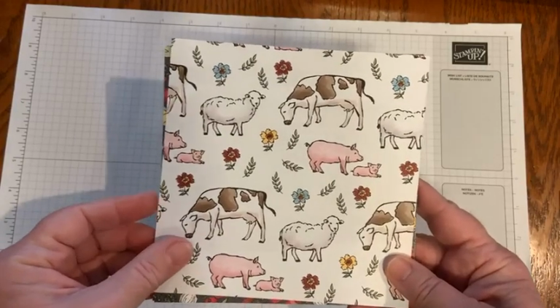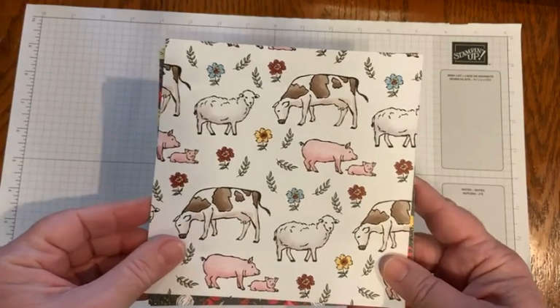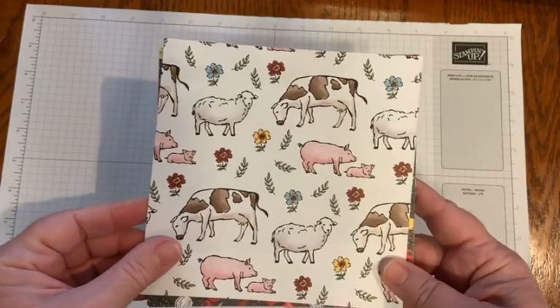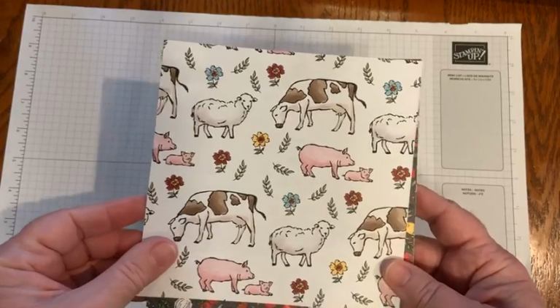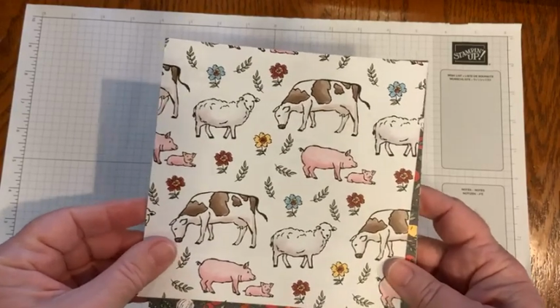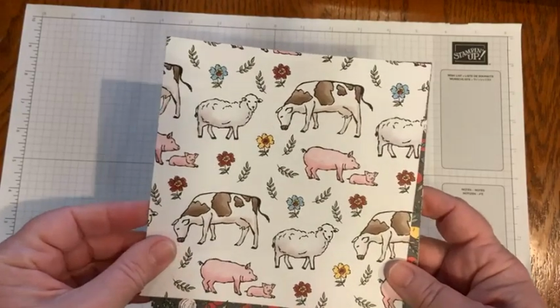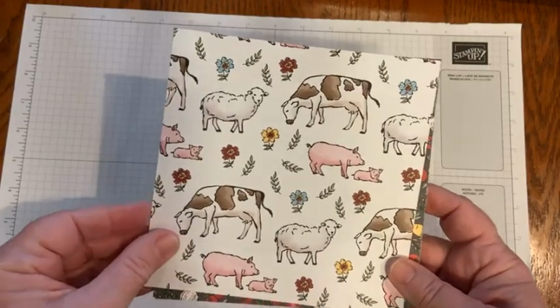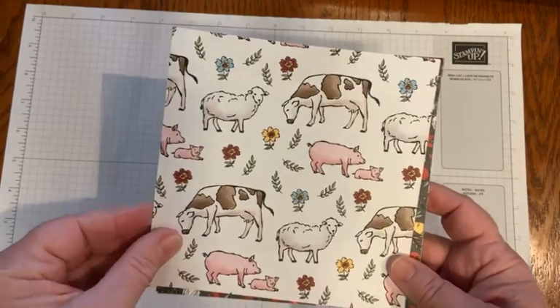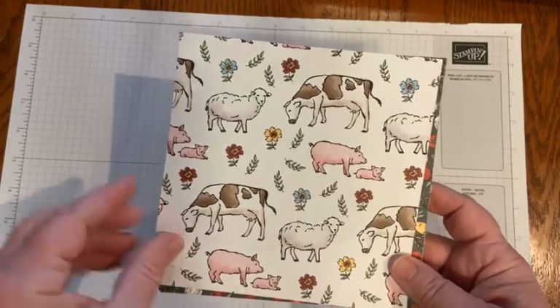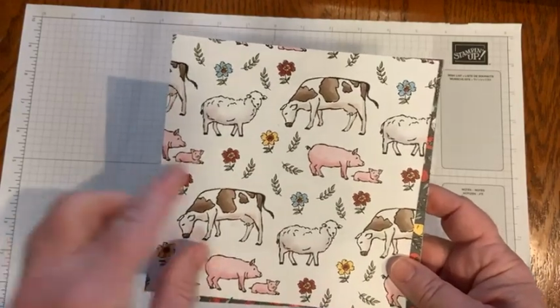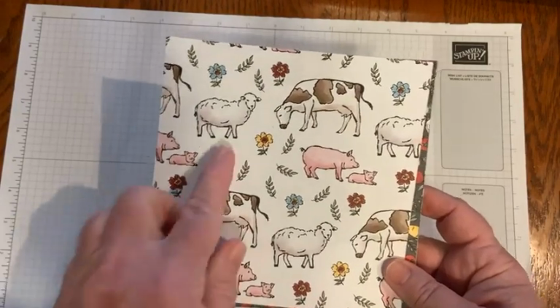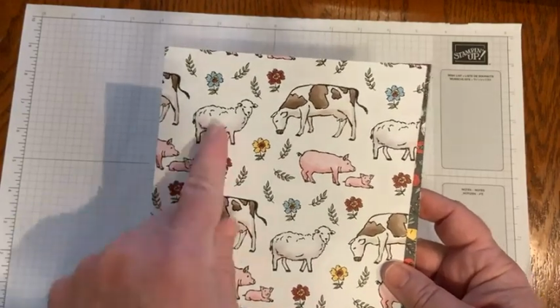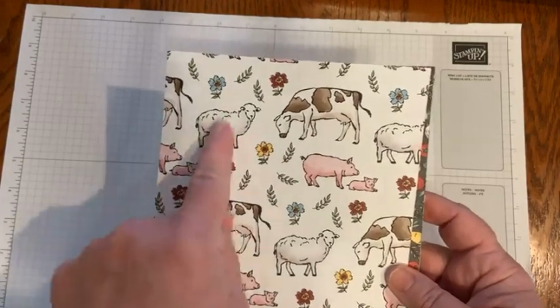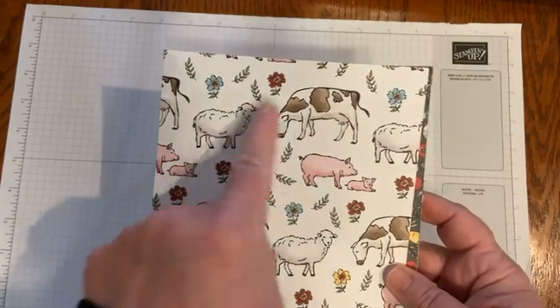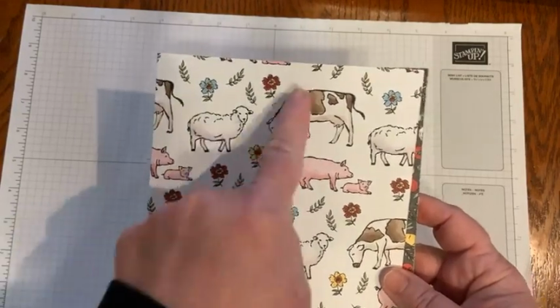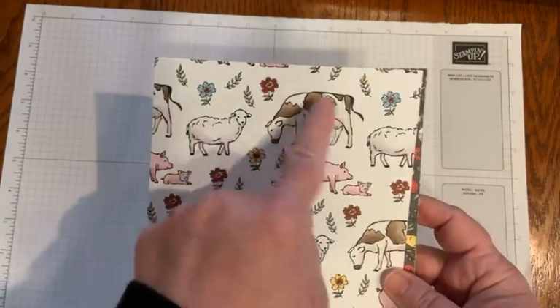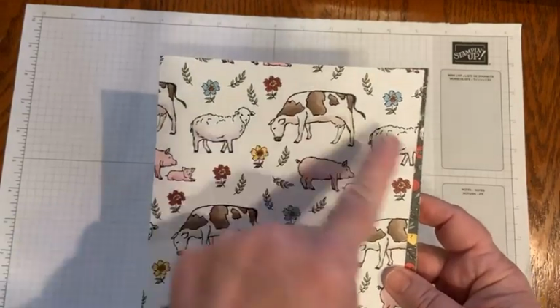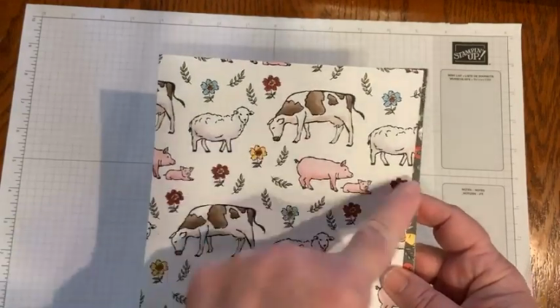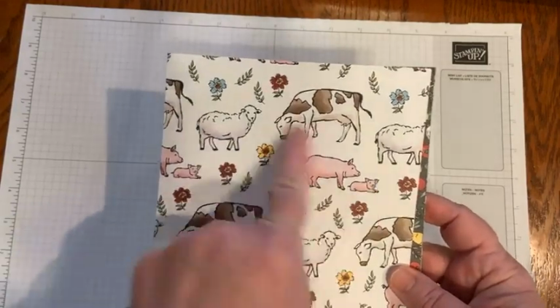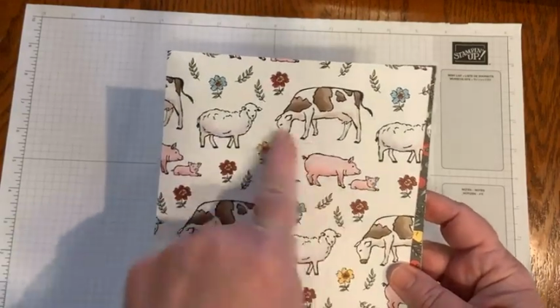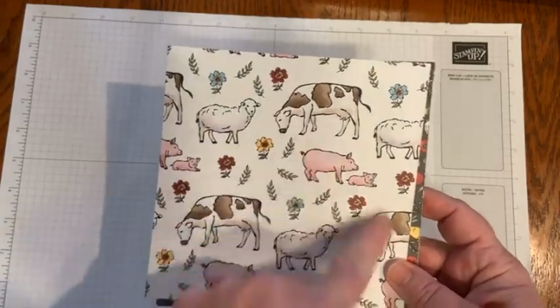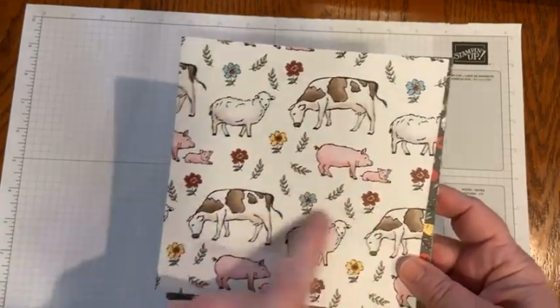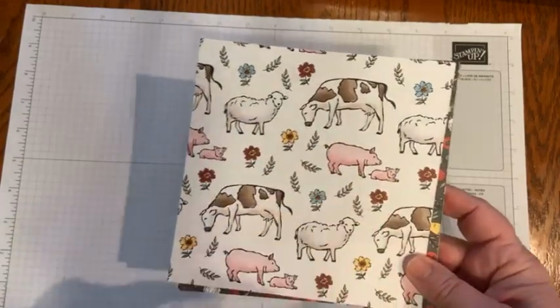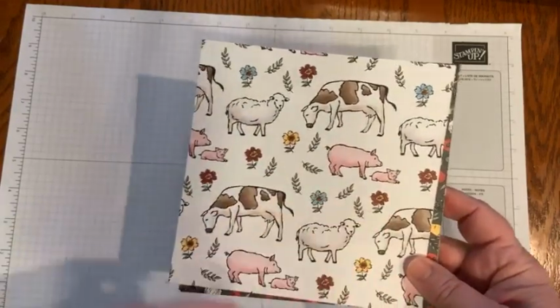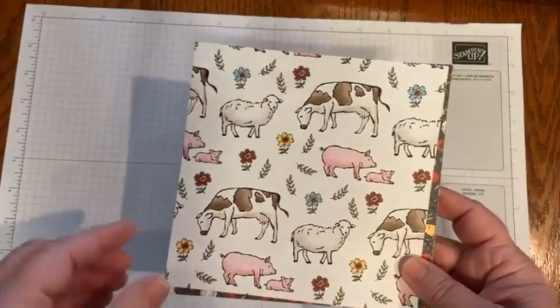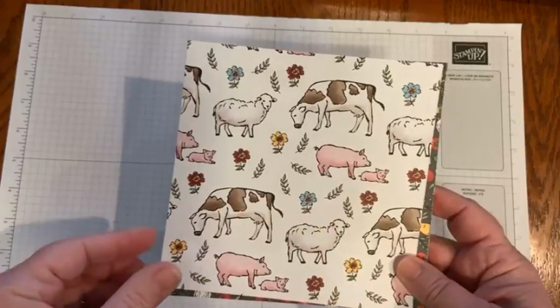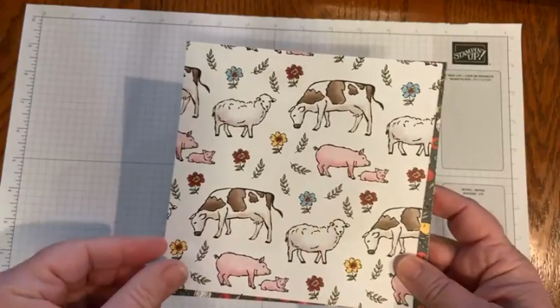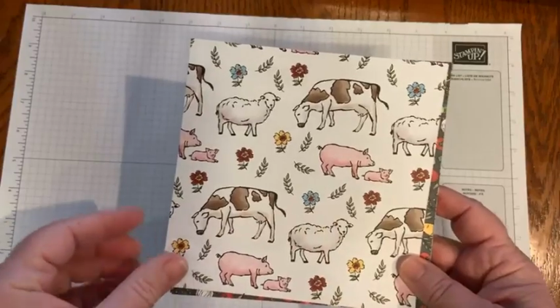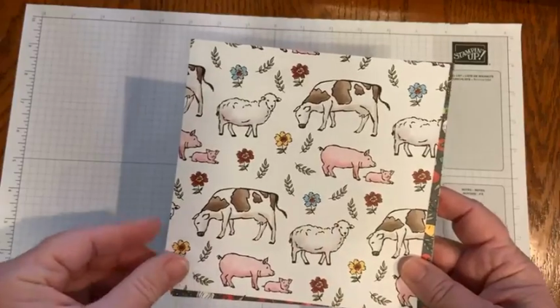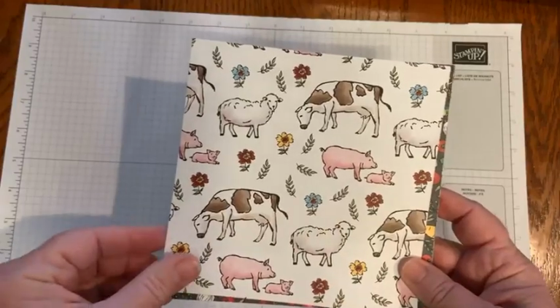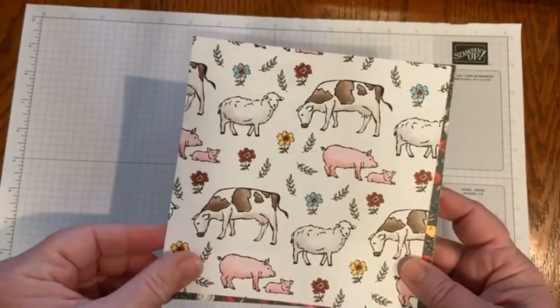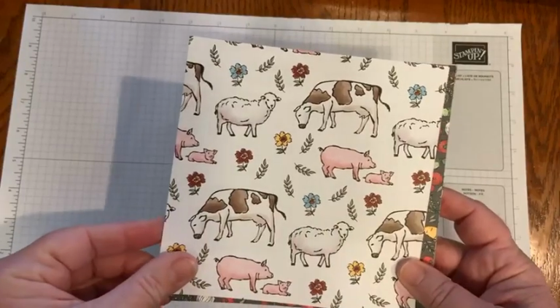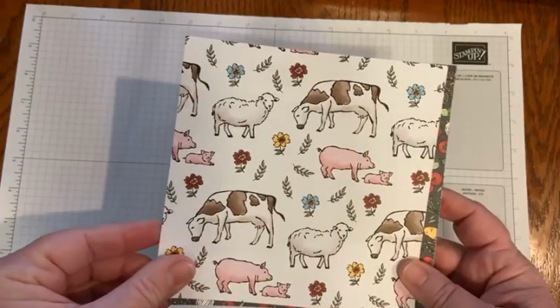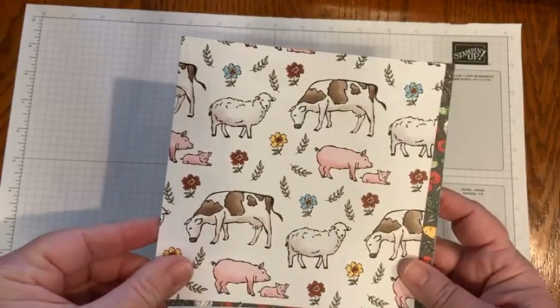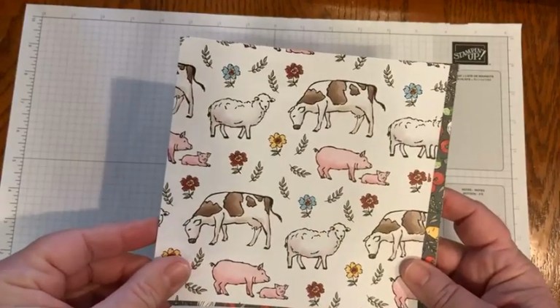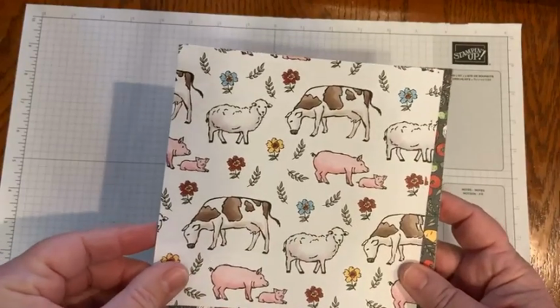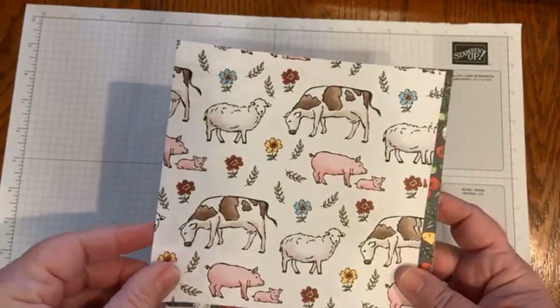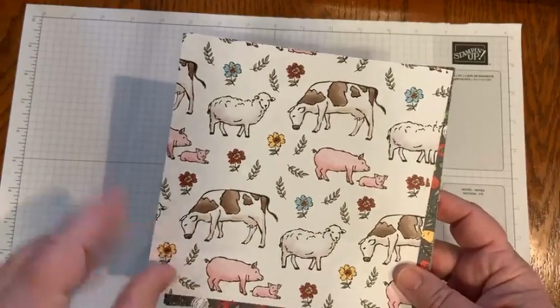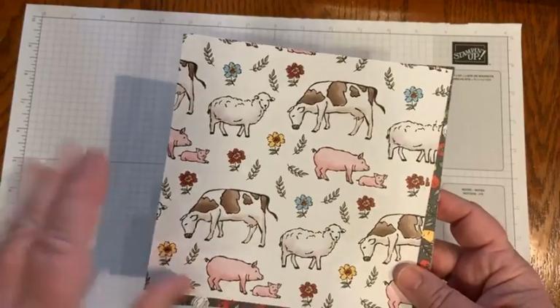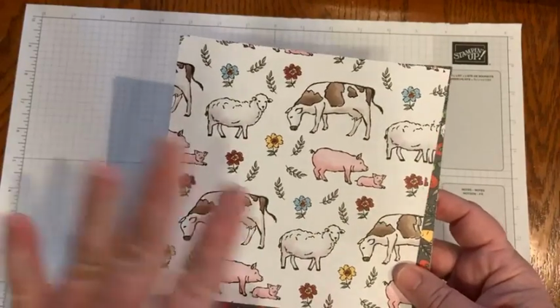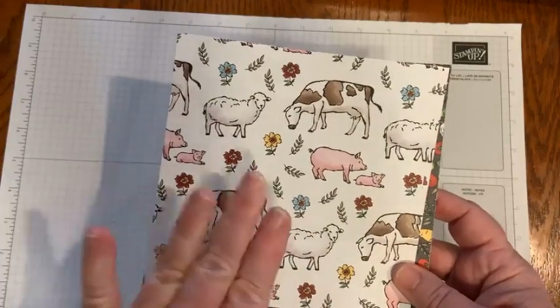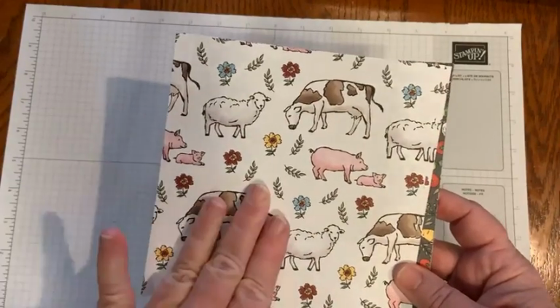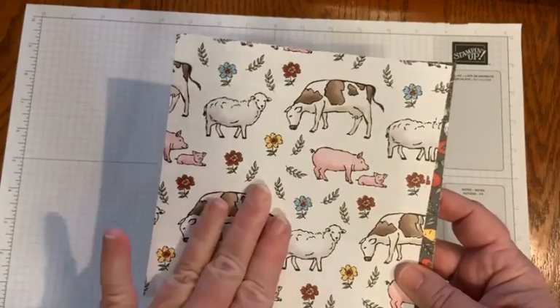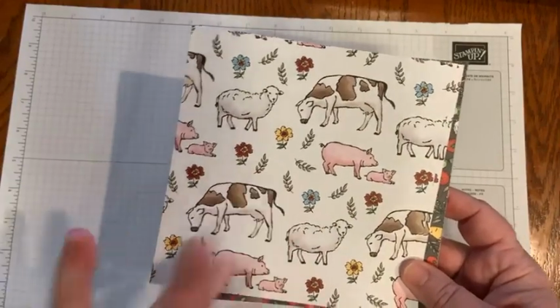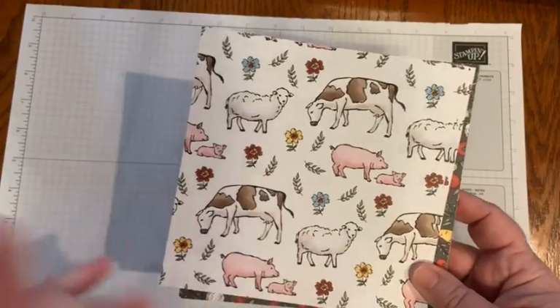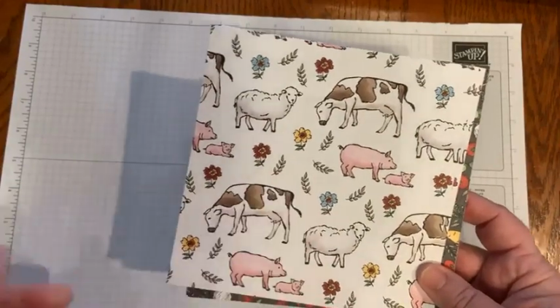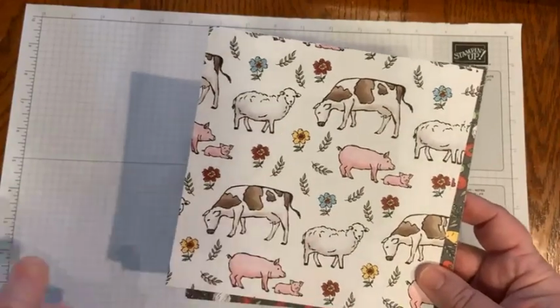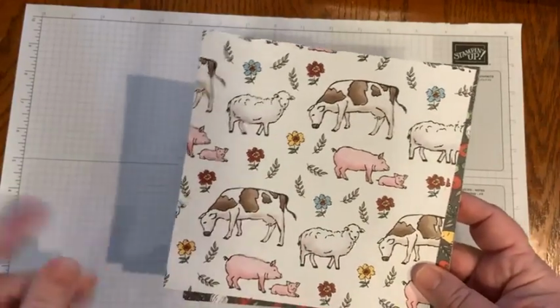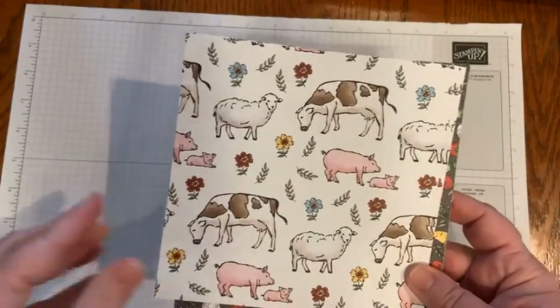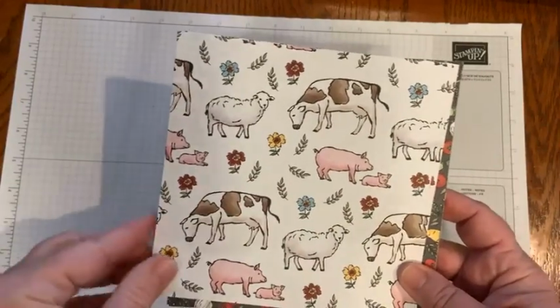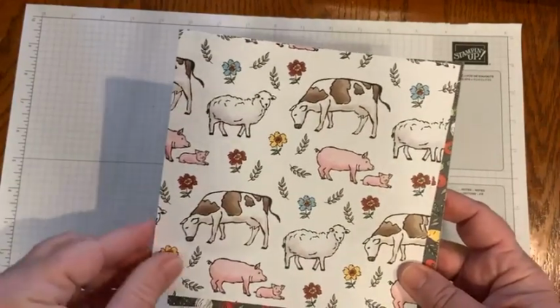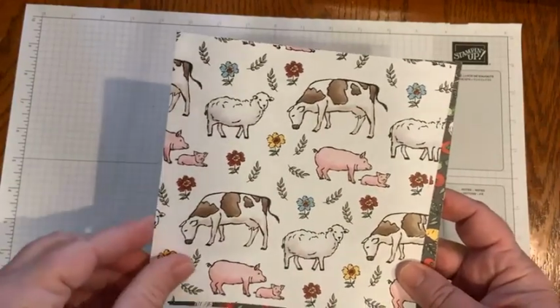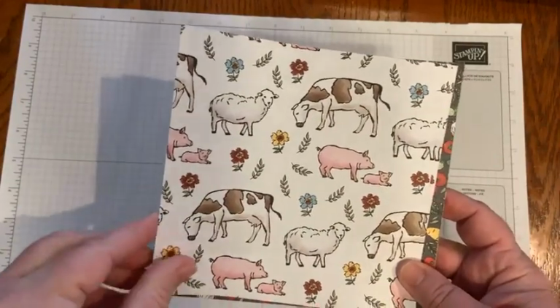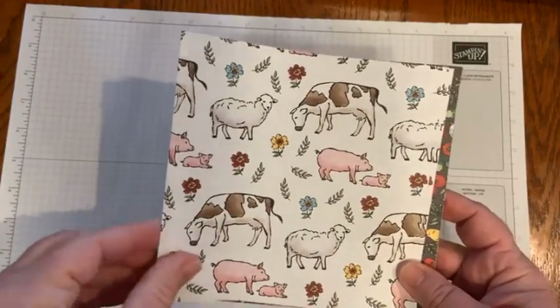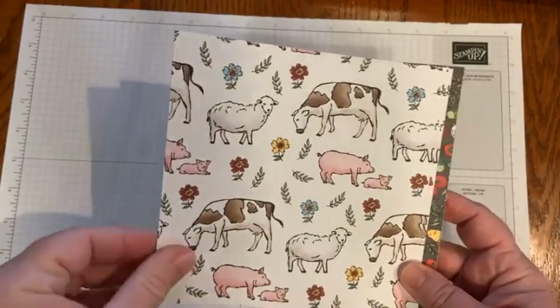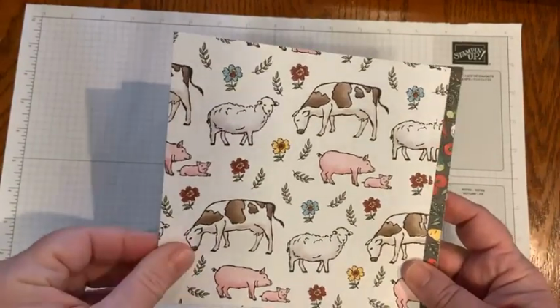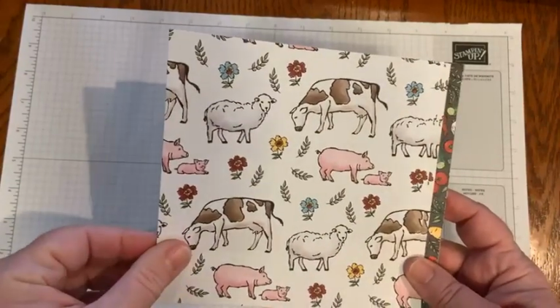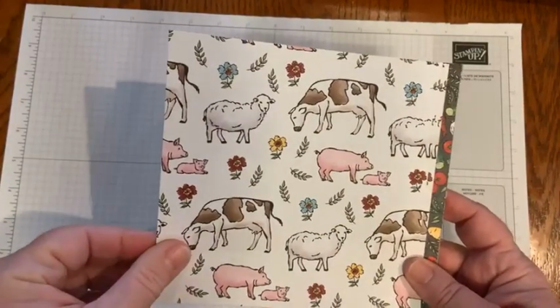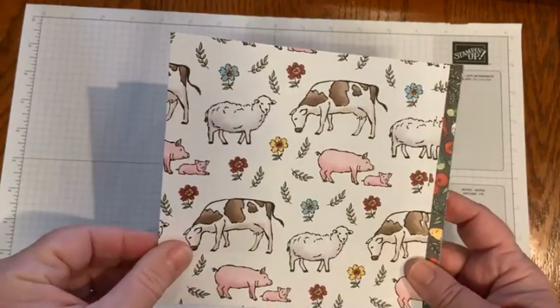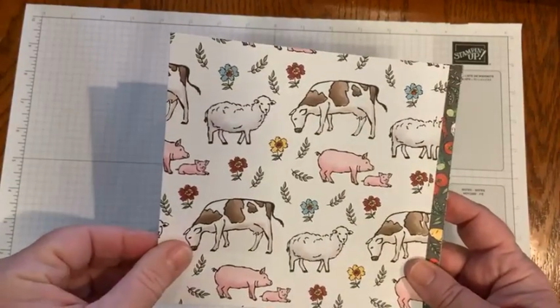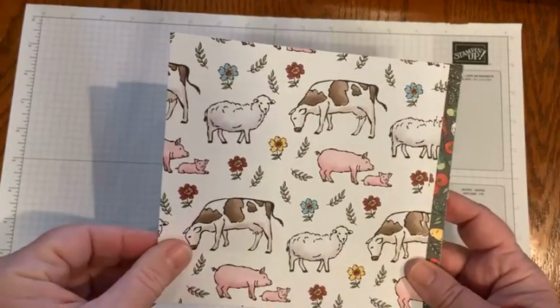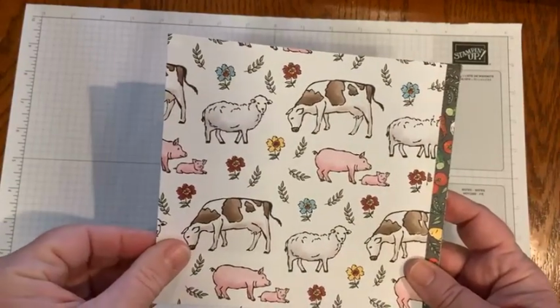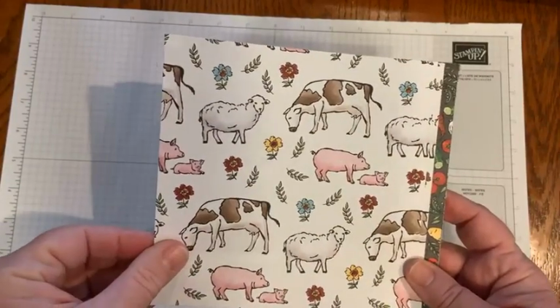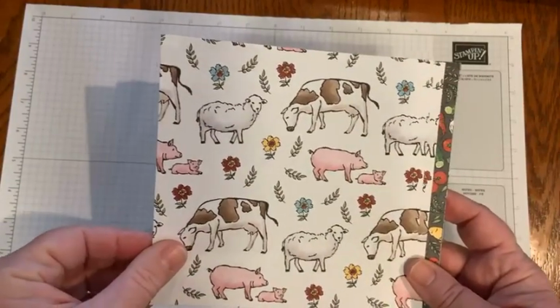It is really cute, especially when you have the die. So I'll show you the paper, then I'll show you my cards, and then we'll make a couple.